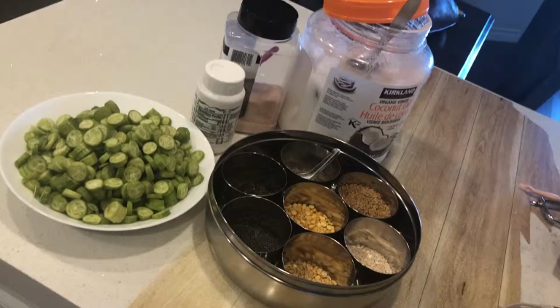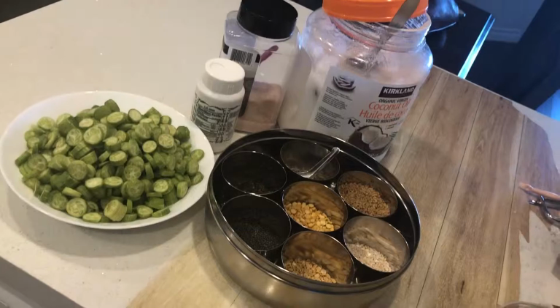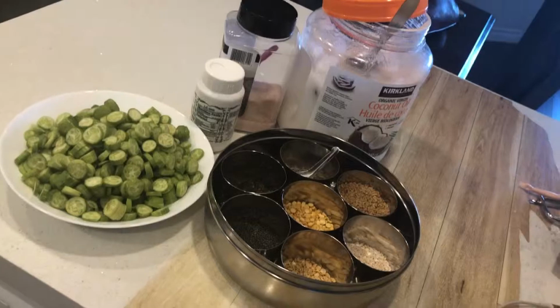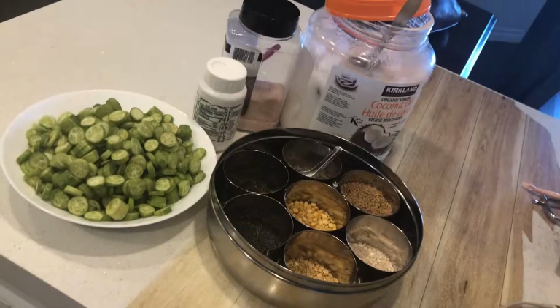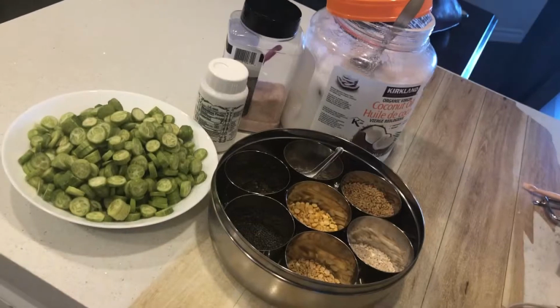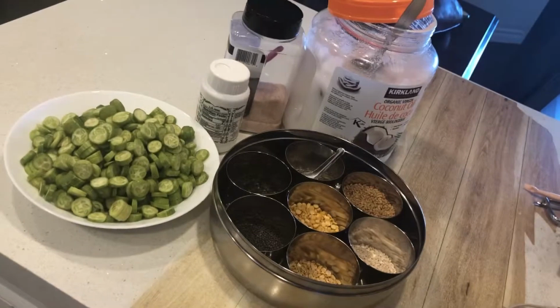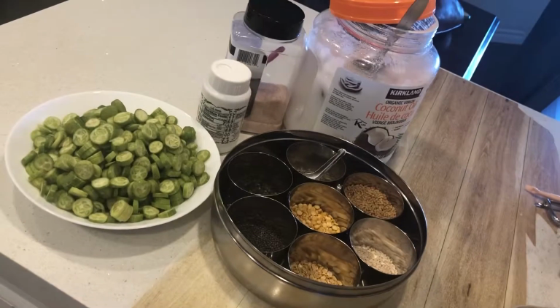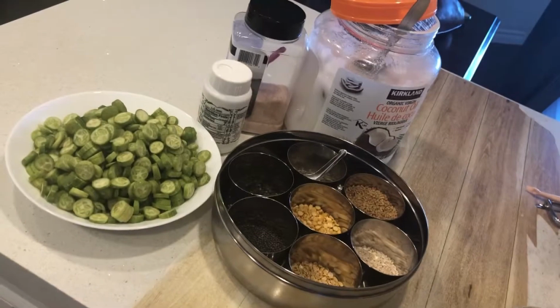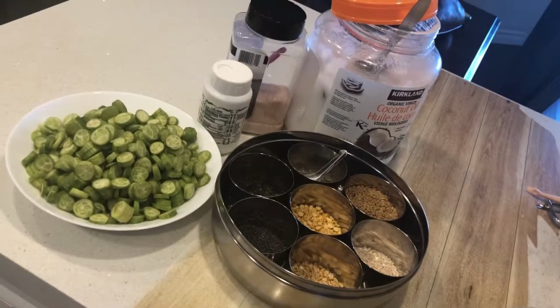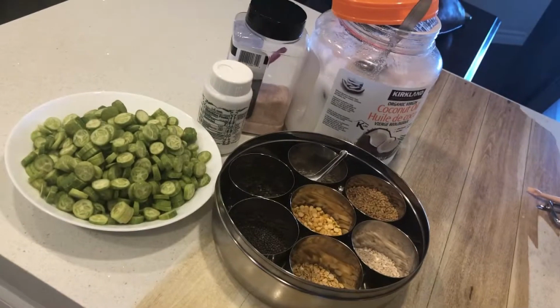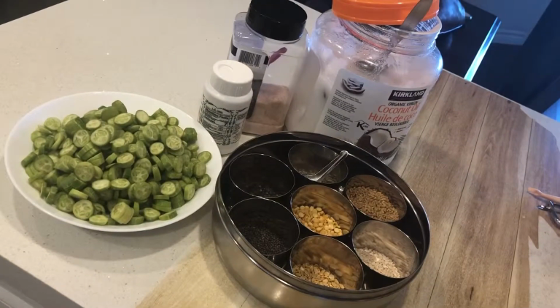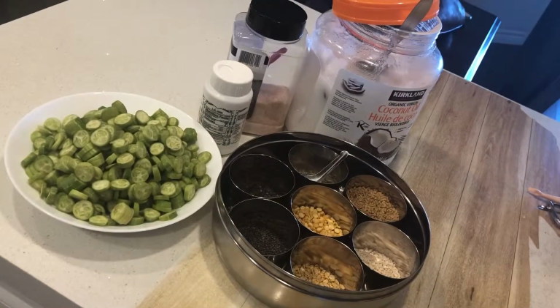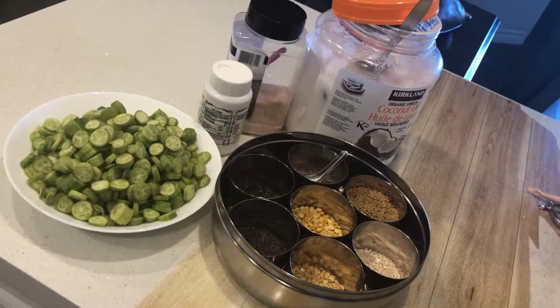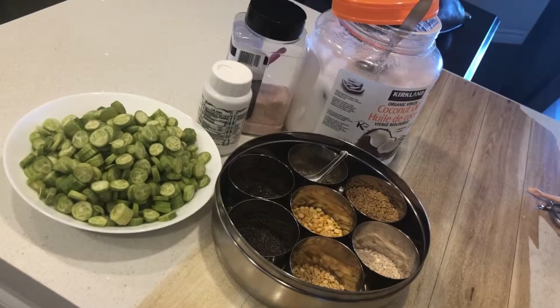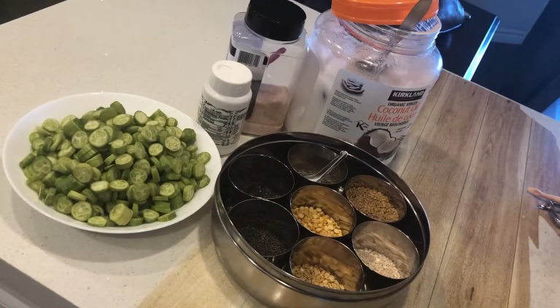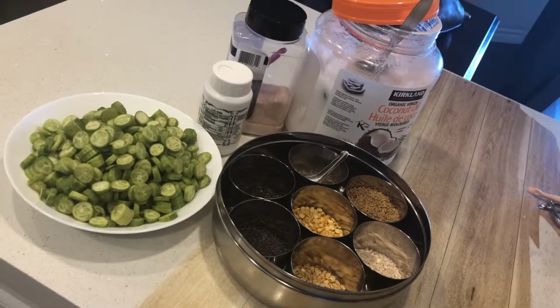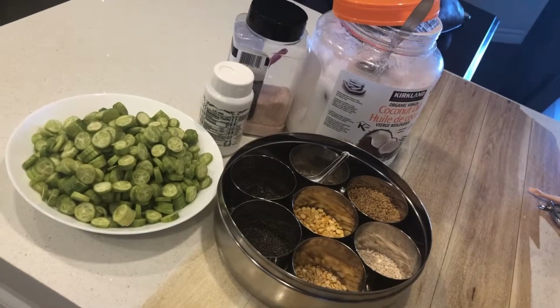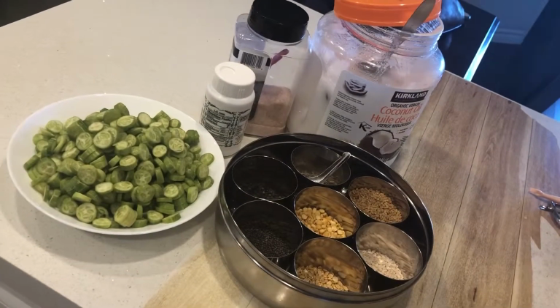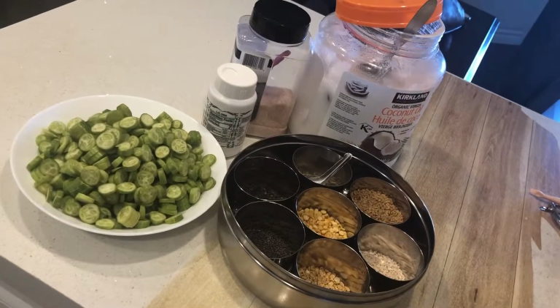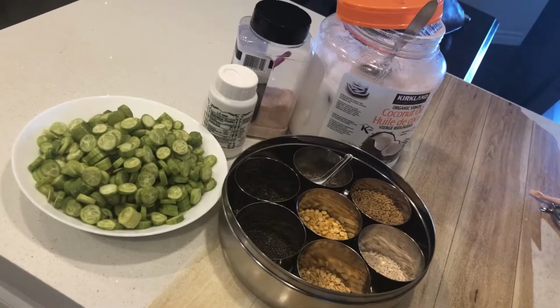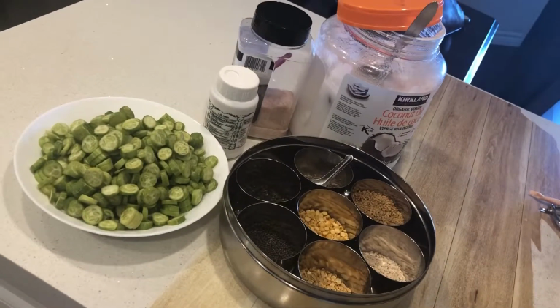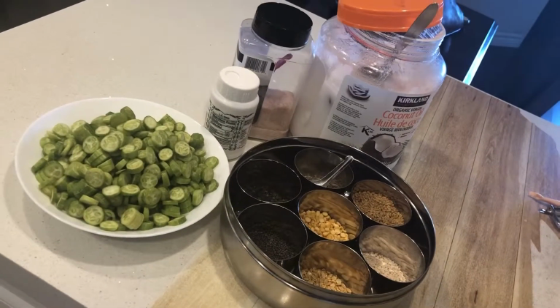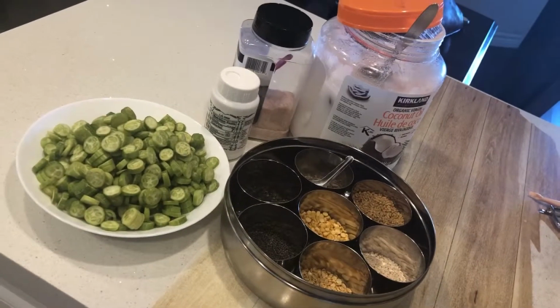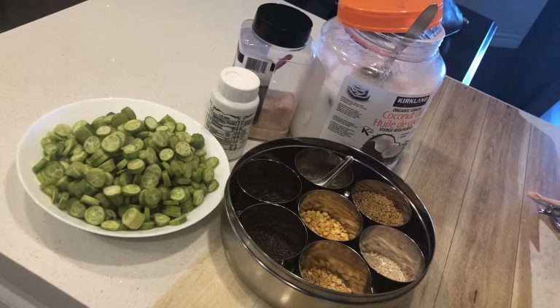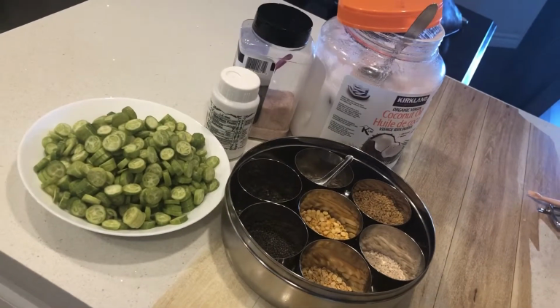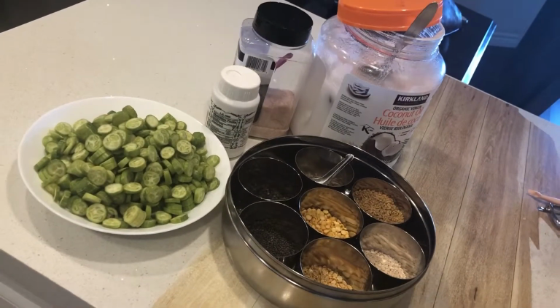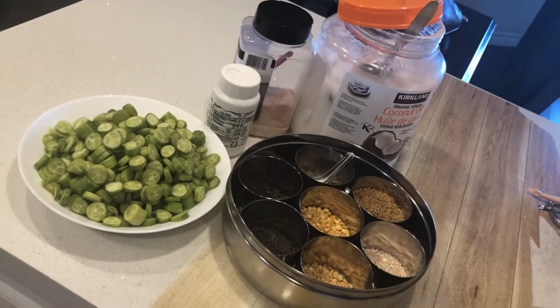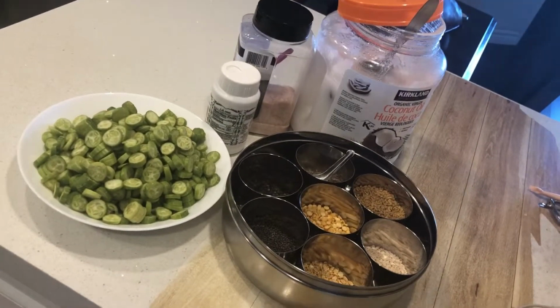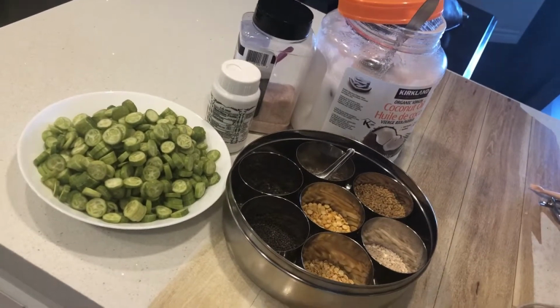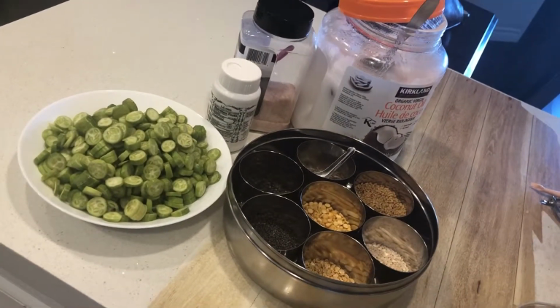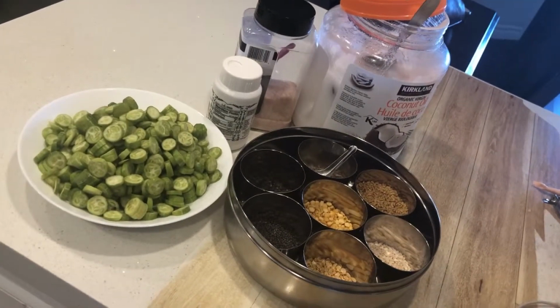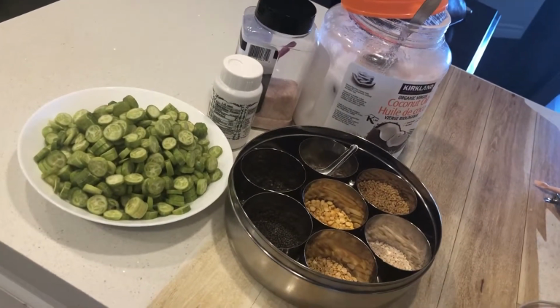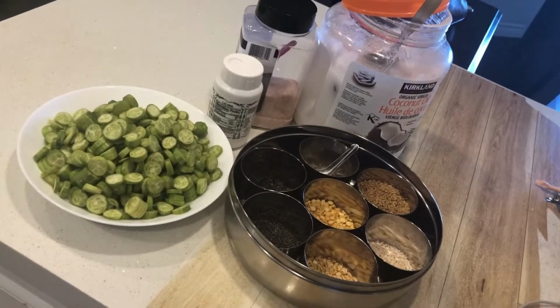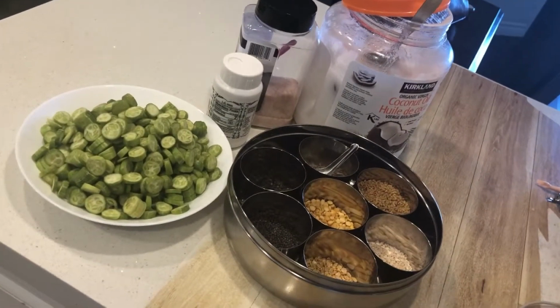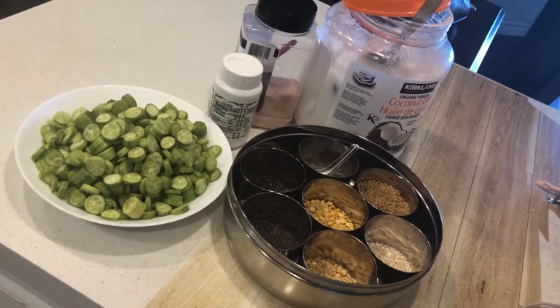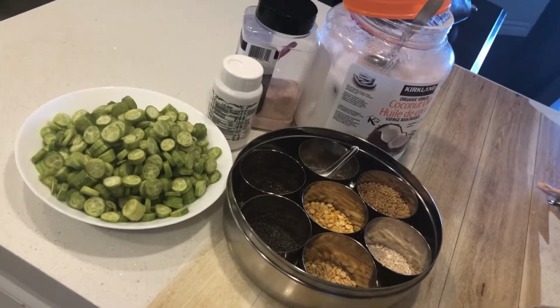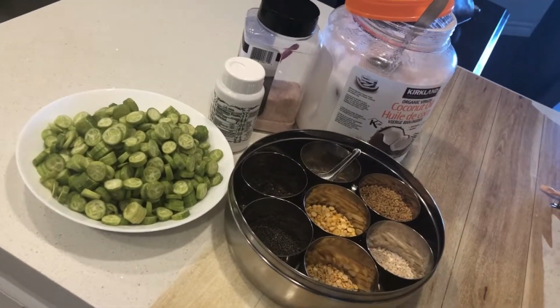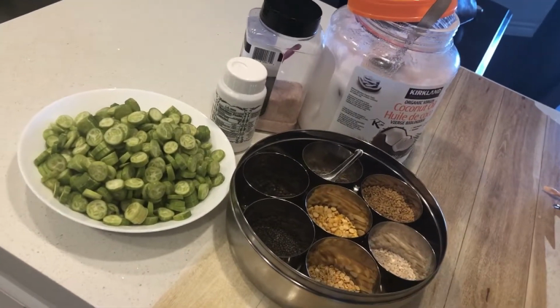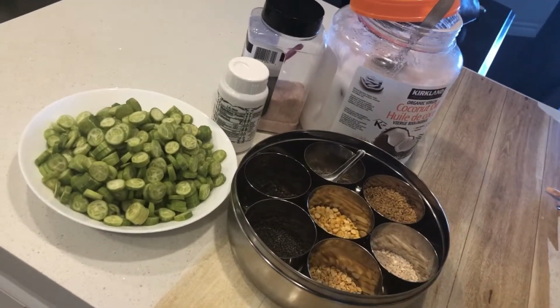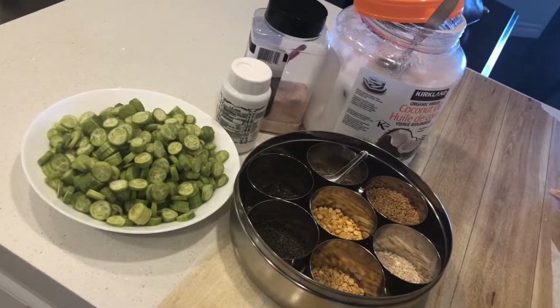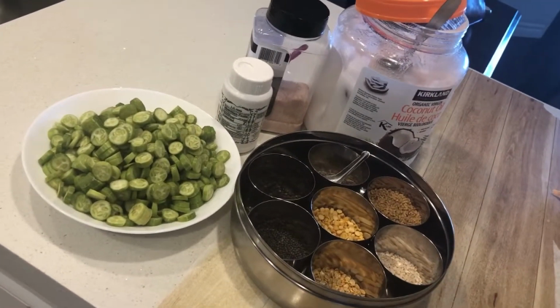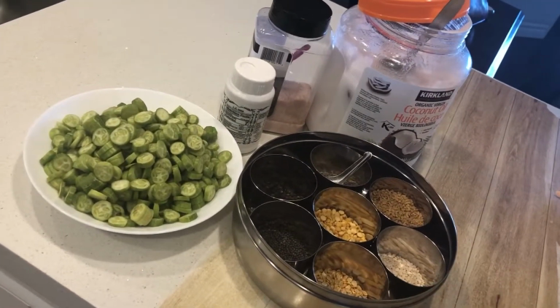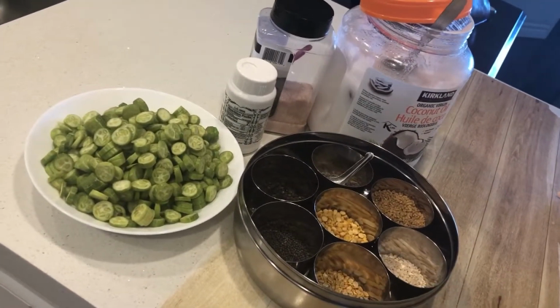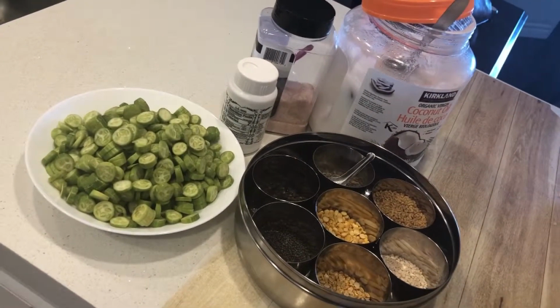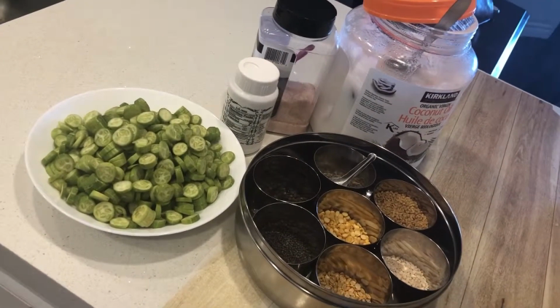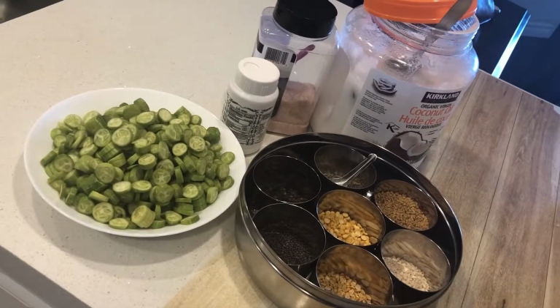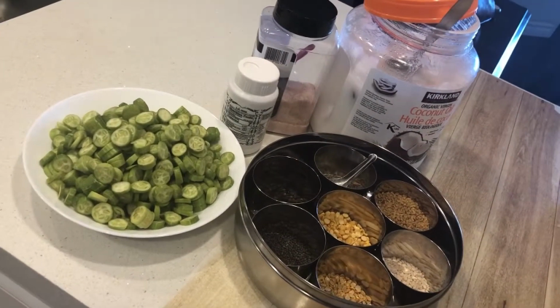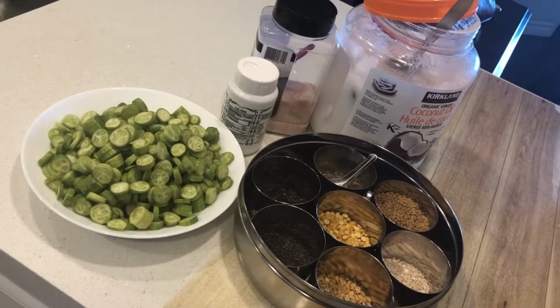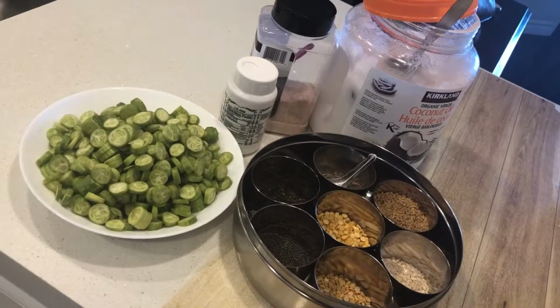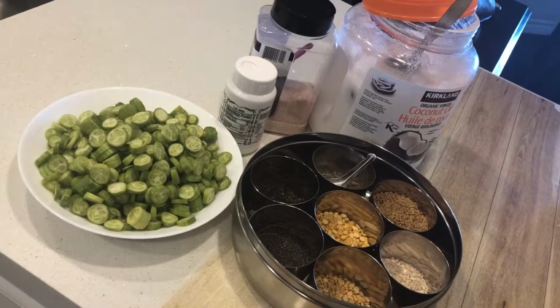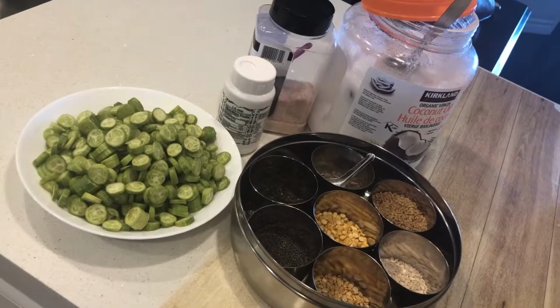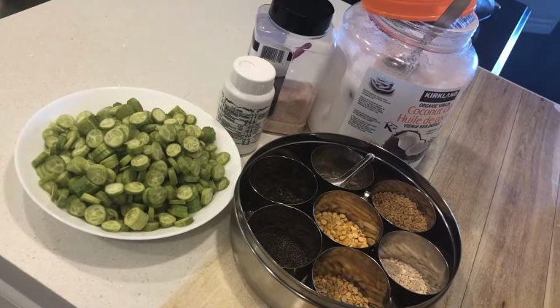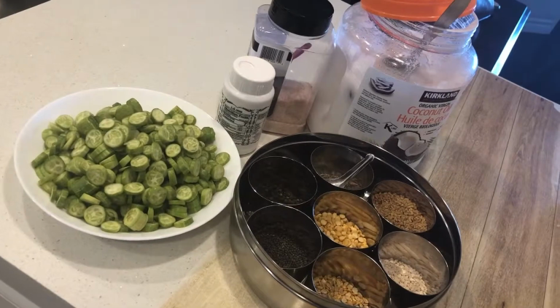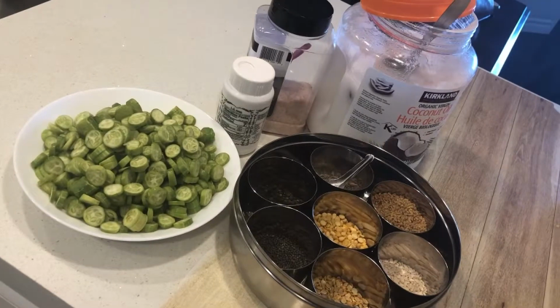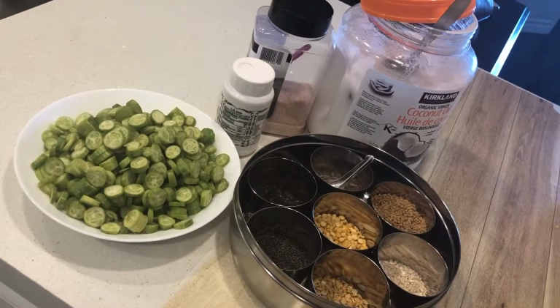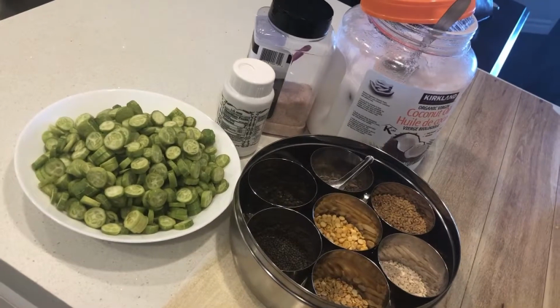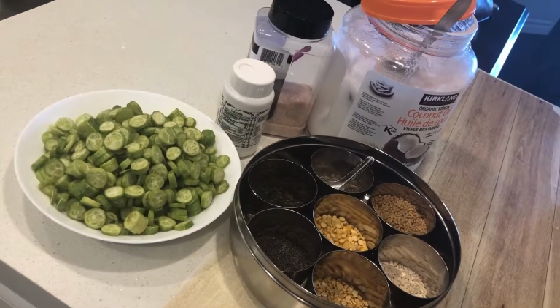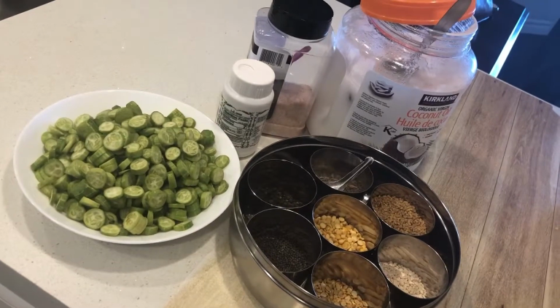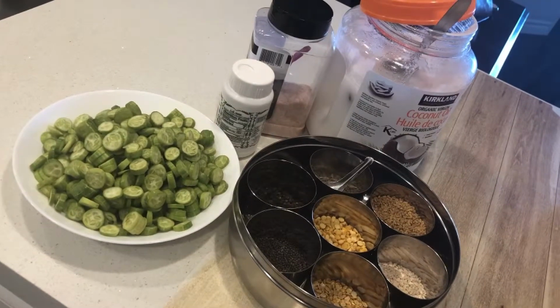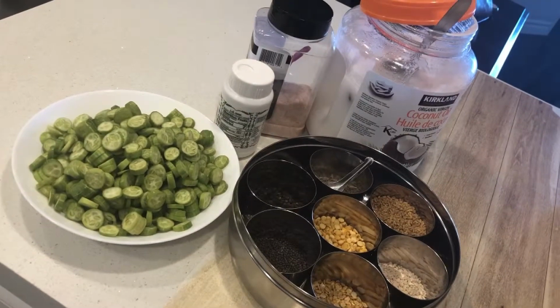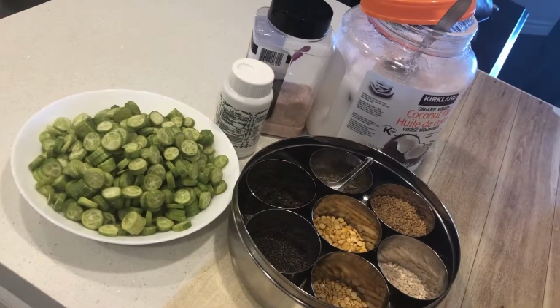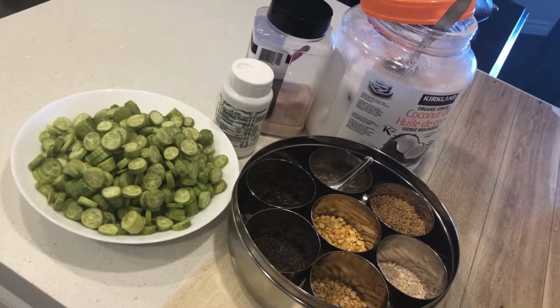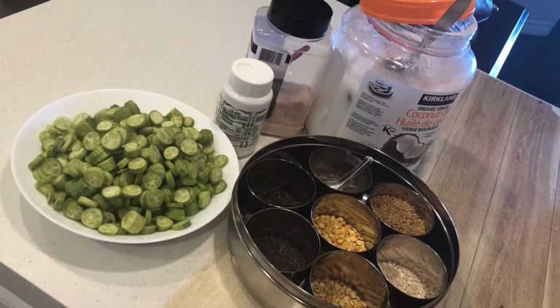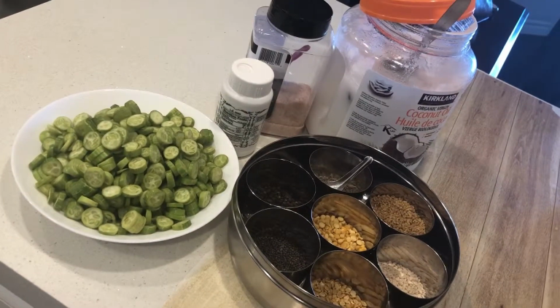Hello friends. Welcome to my channel Abi's Home Style Cooking. In today's video, I am going to put a simple dough in a recipe.